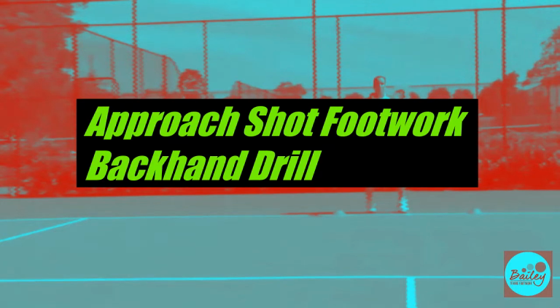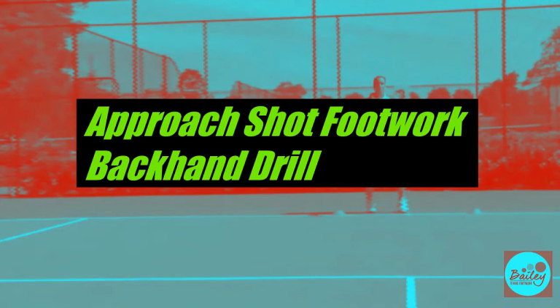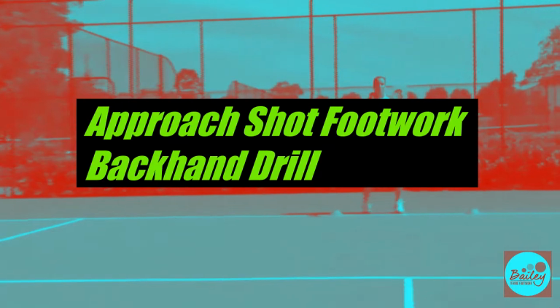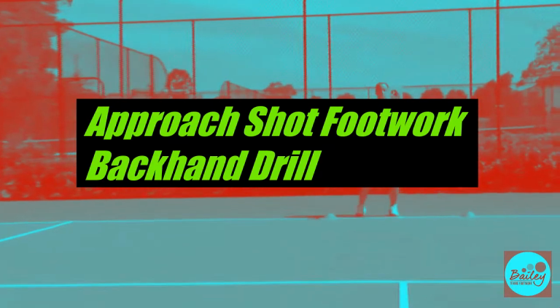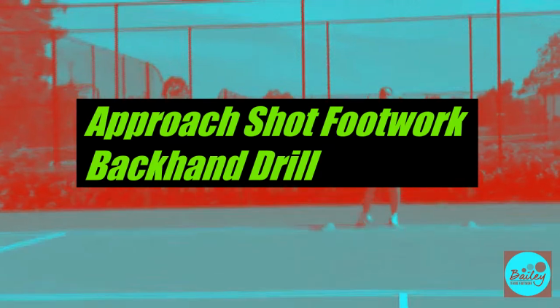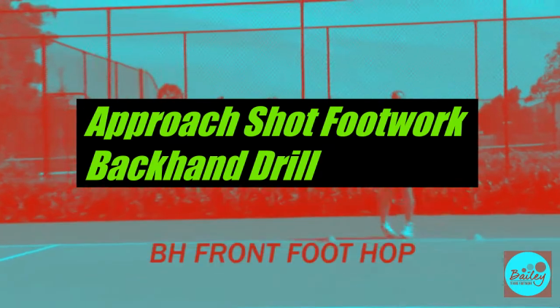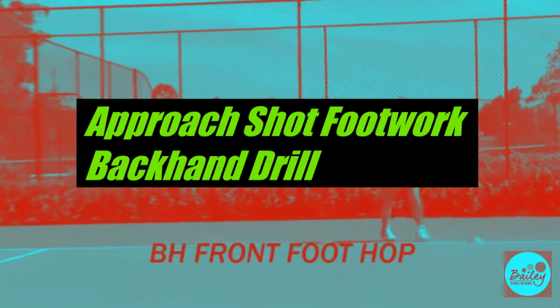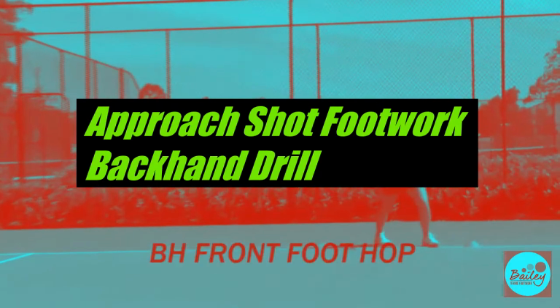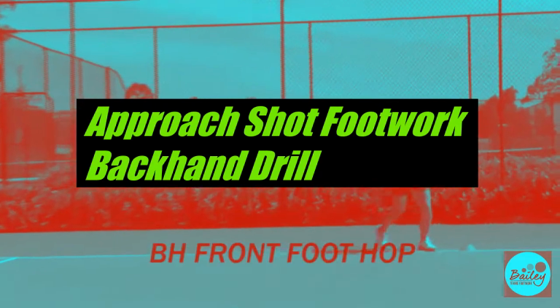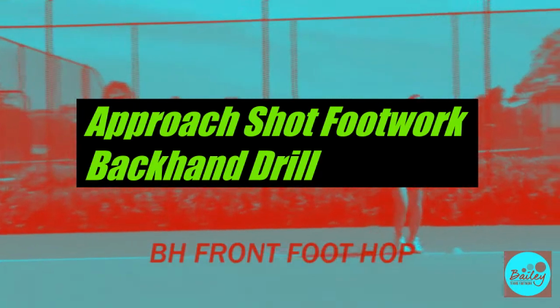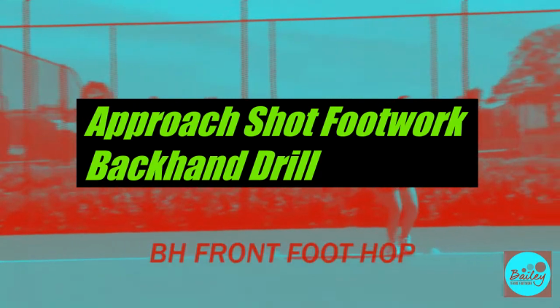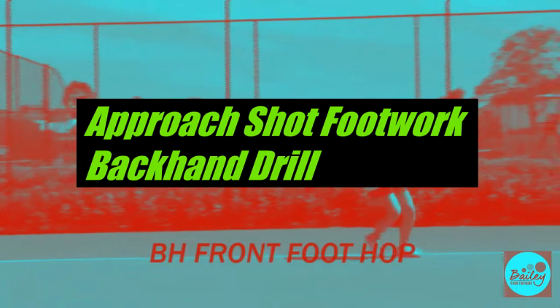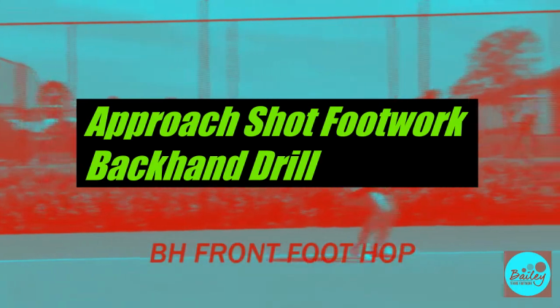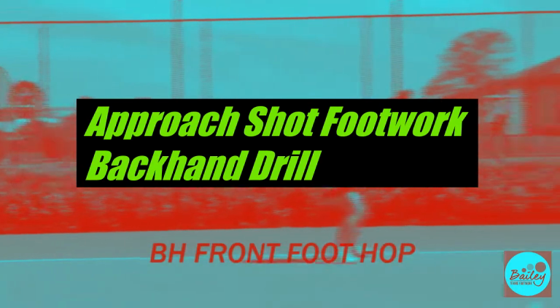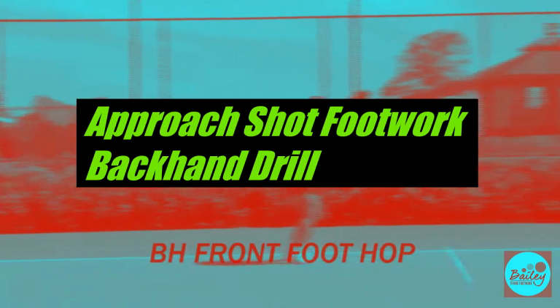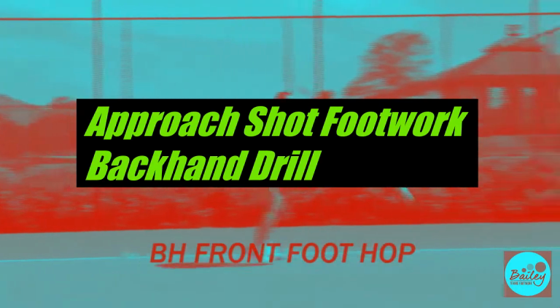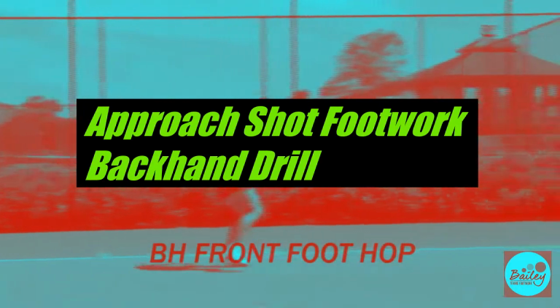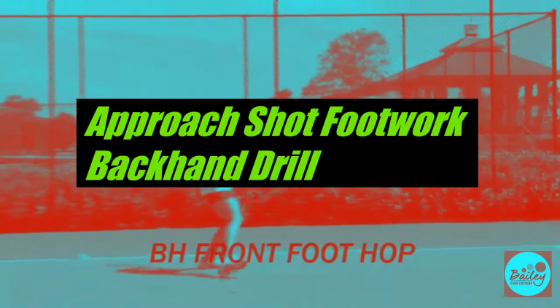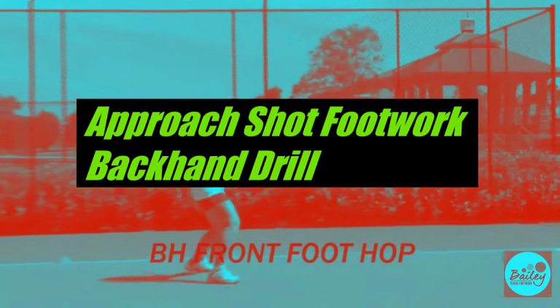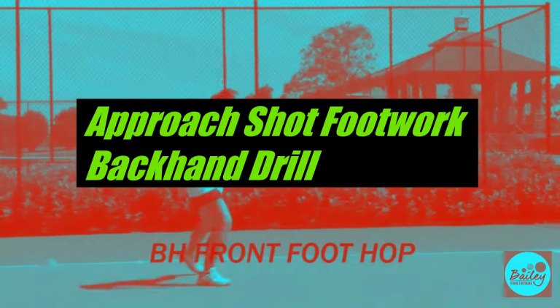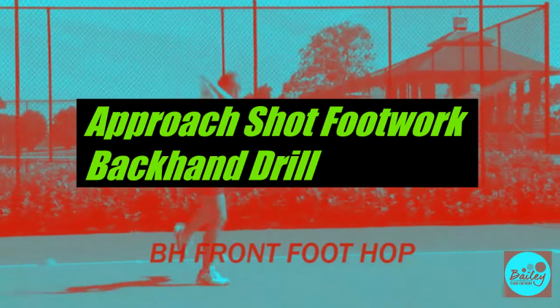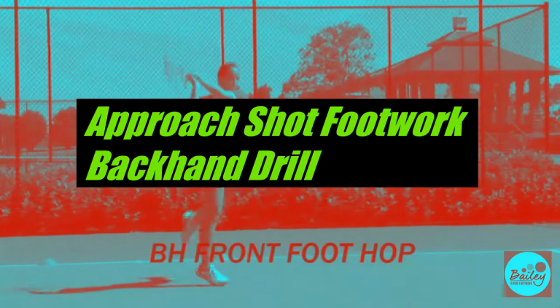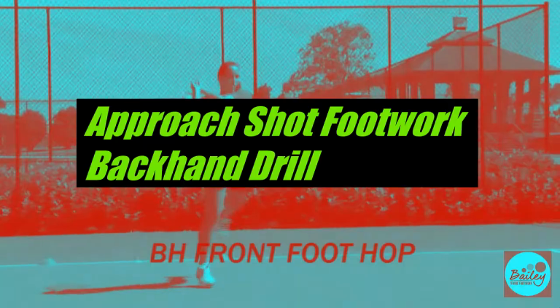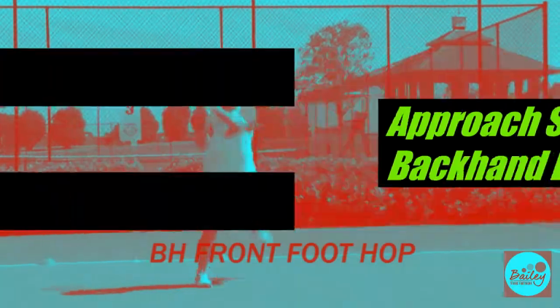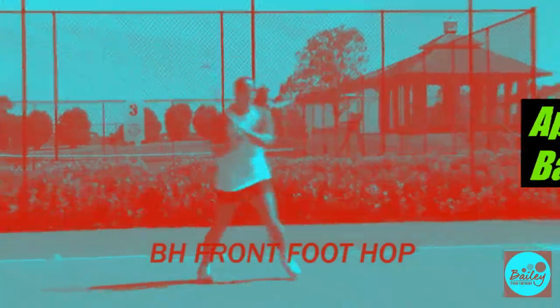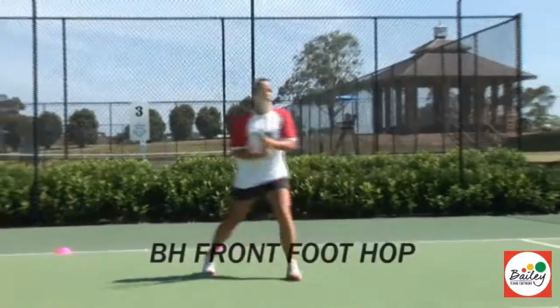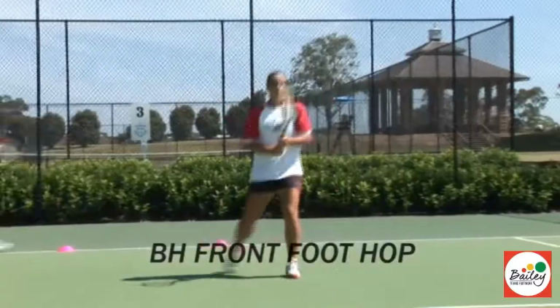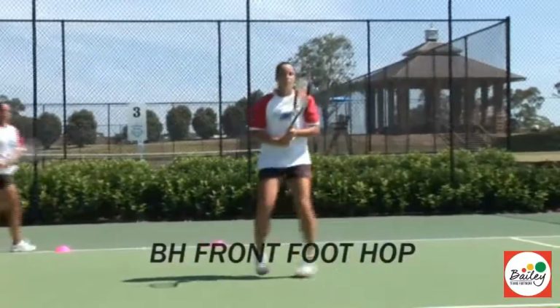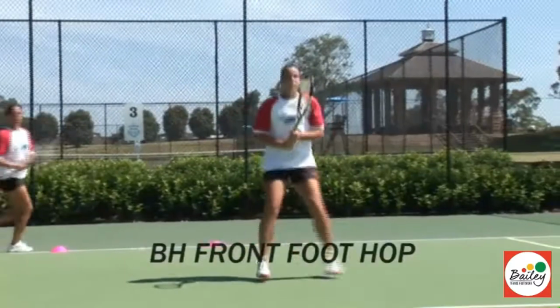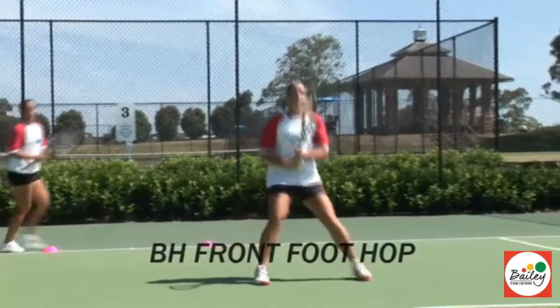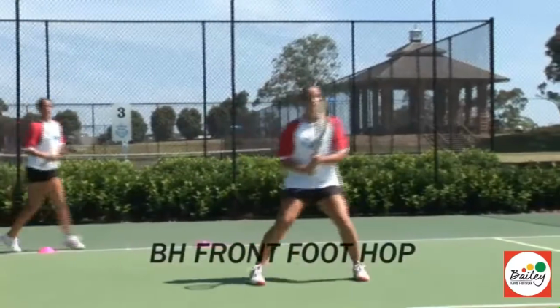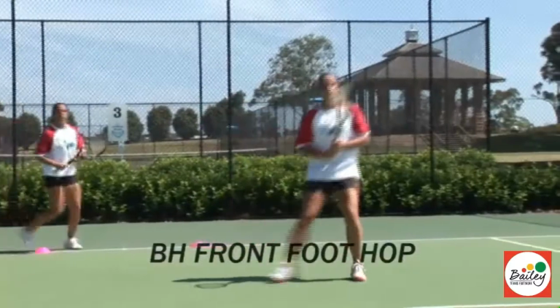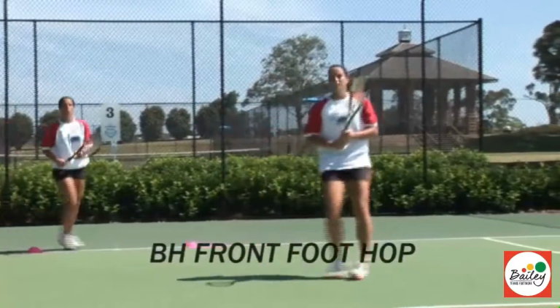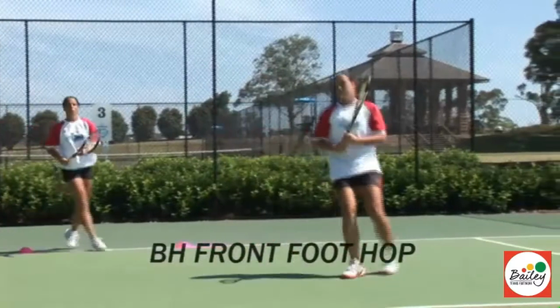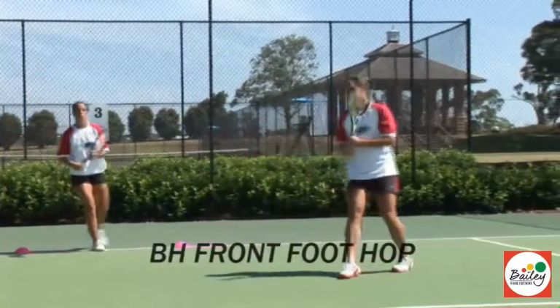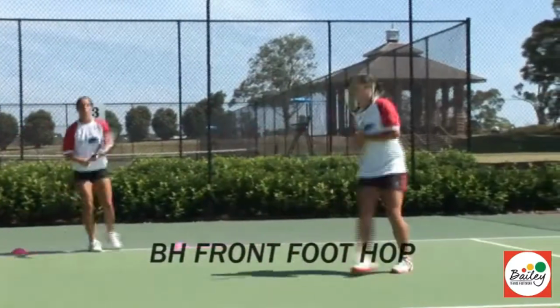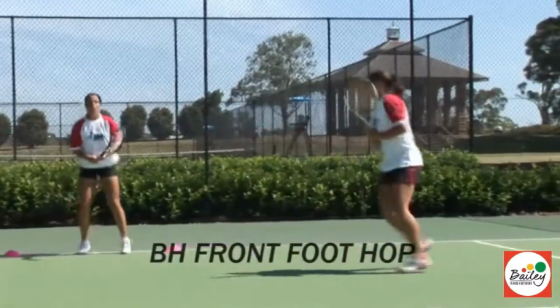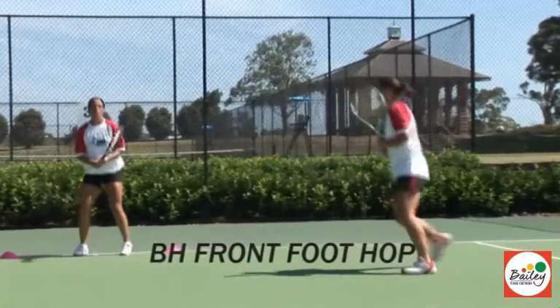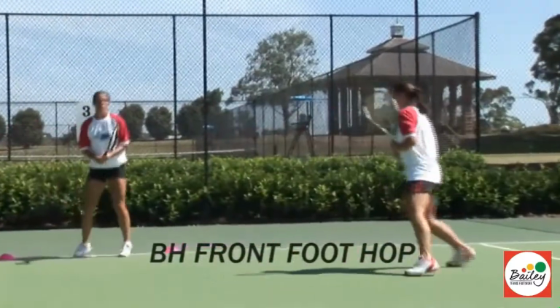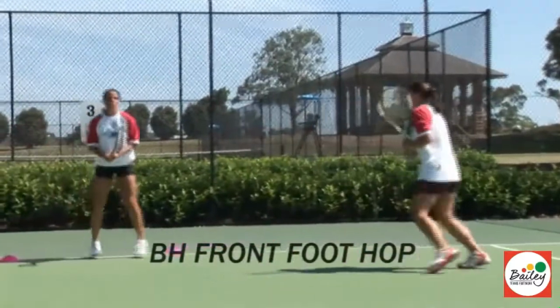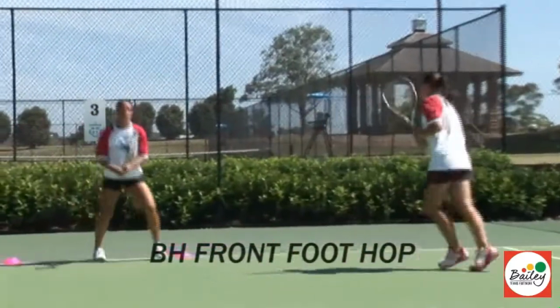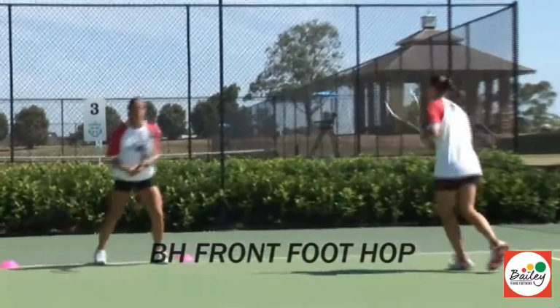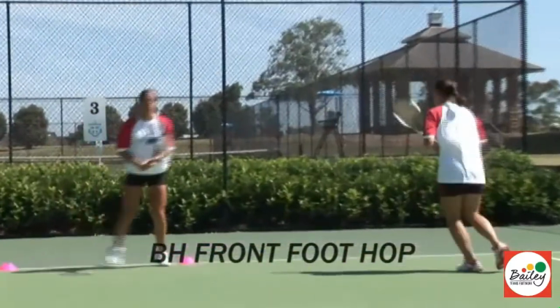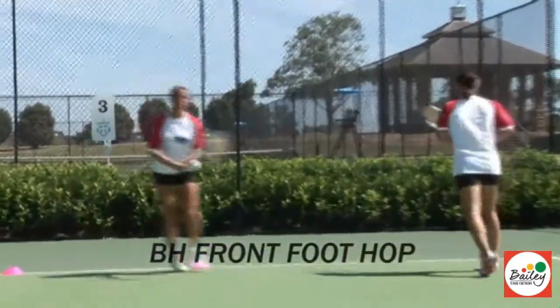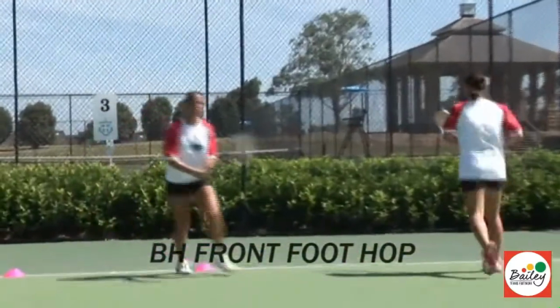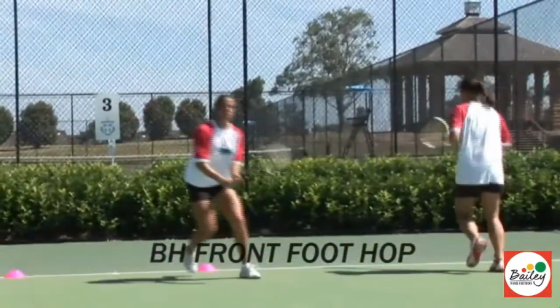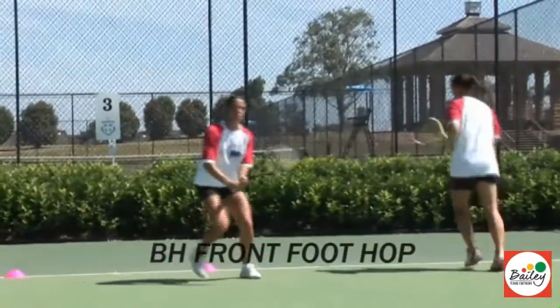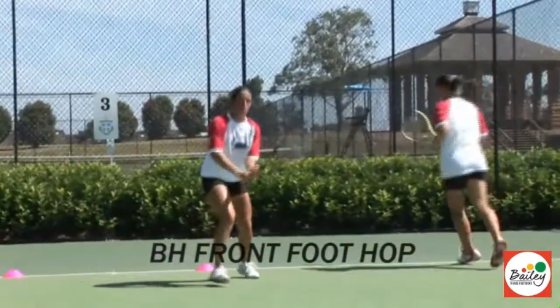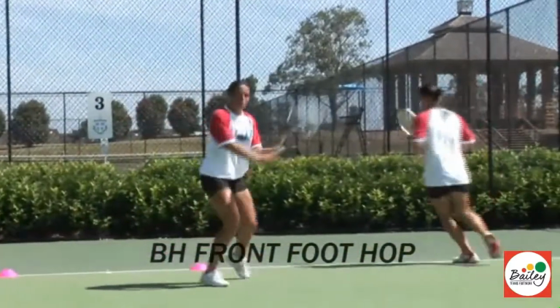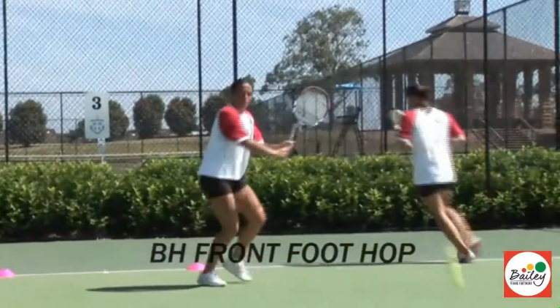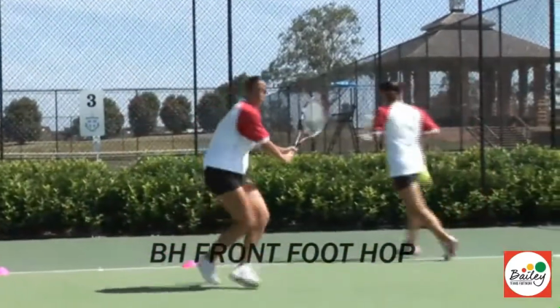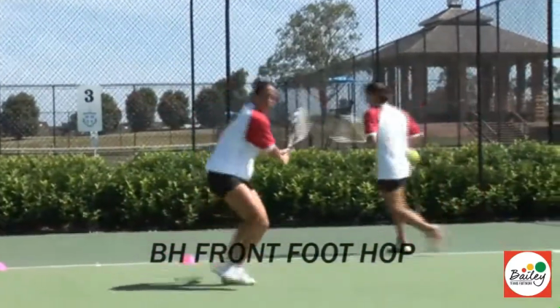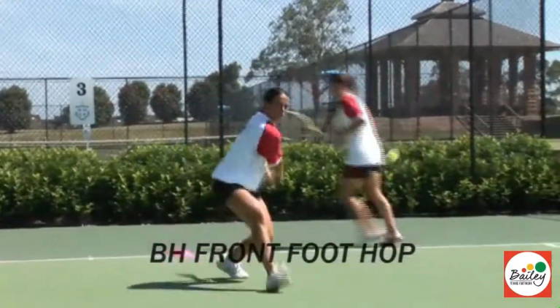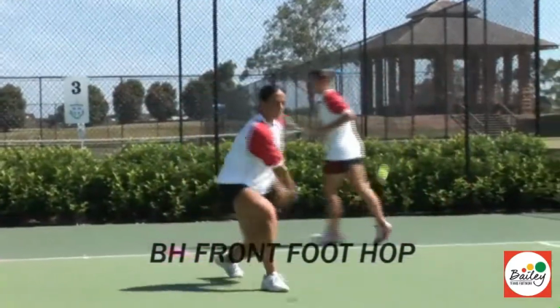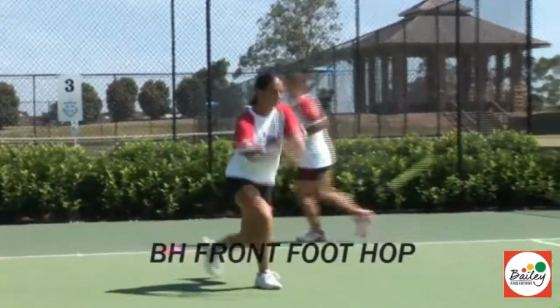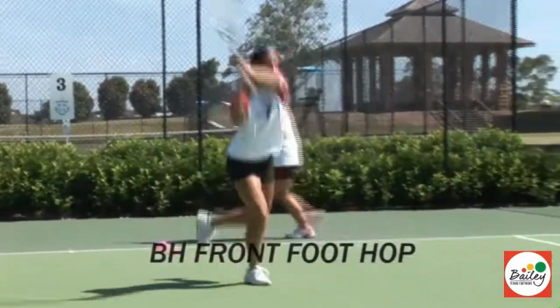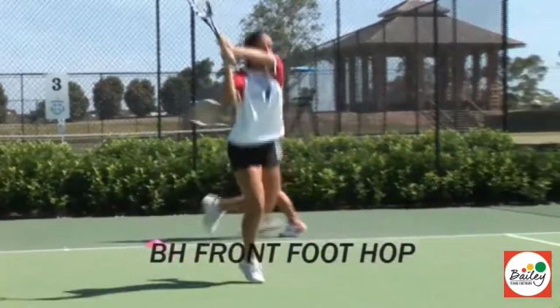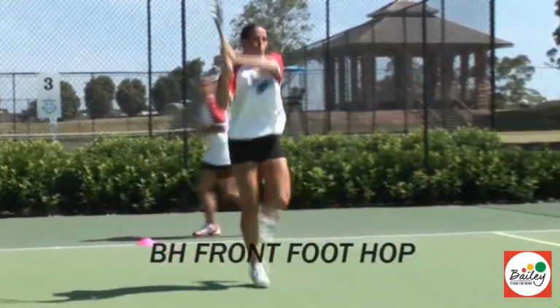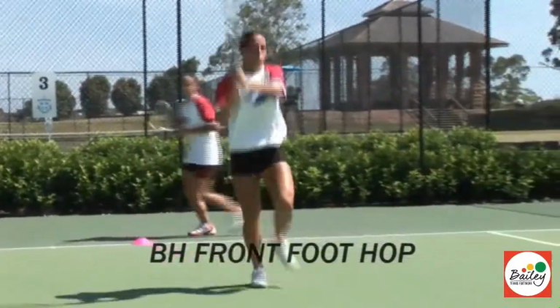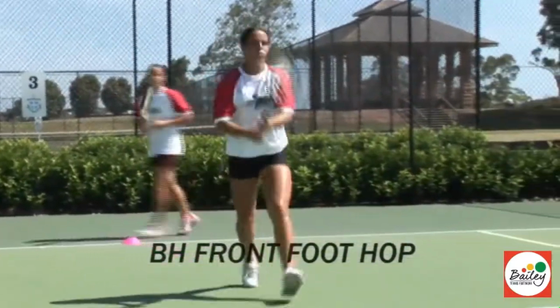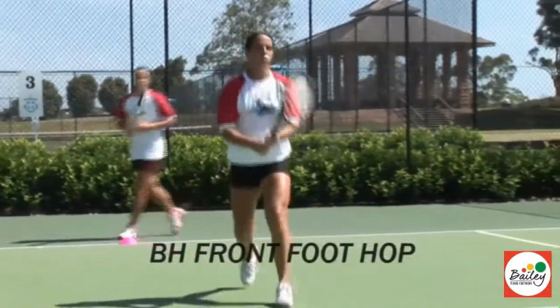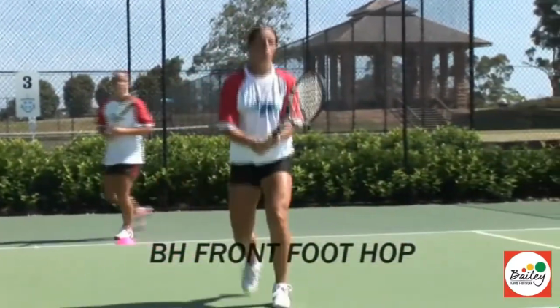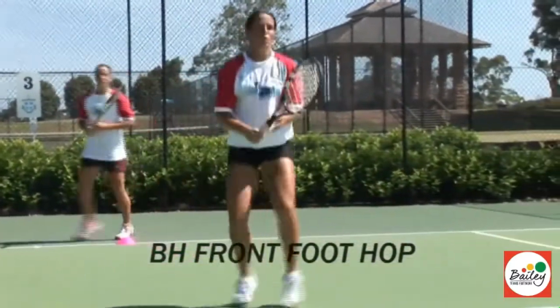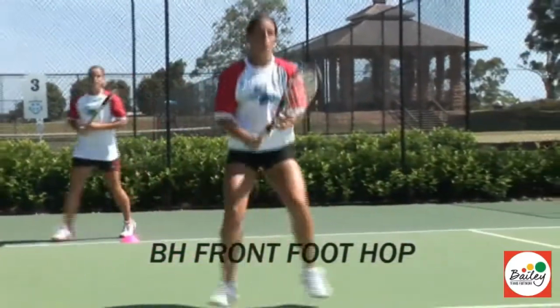Front foot hop, in the white zone, put the leg behind, come and split. Front foot hop, coming in, beautiful.